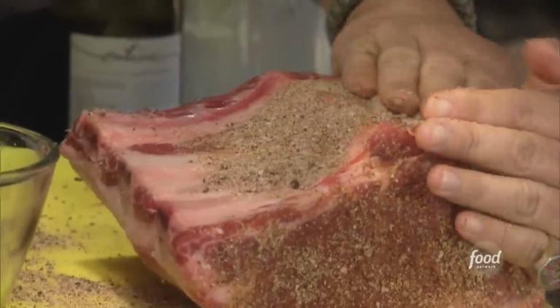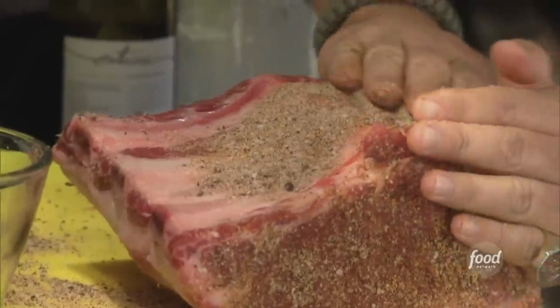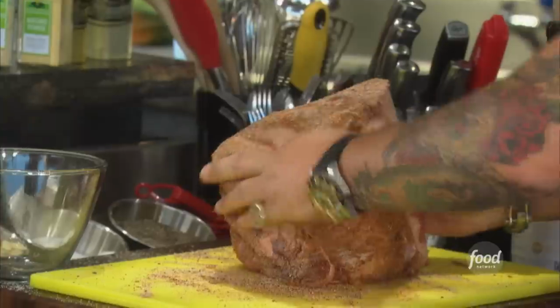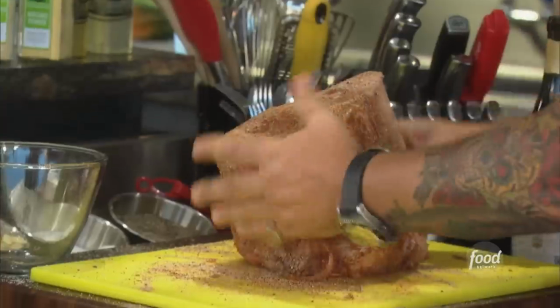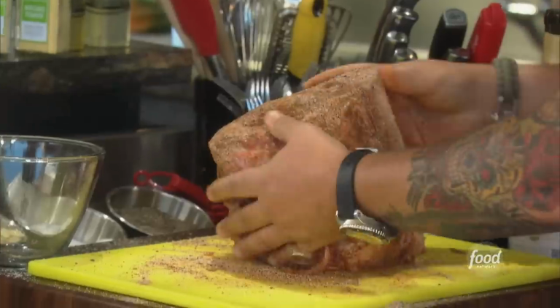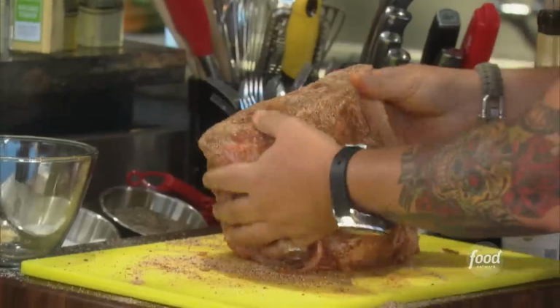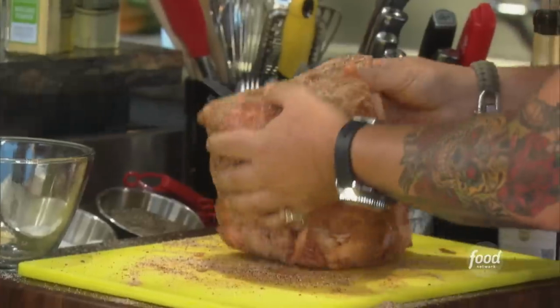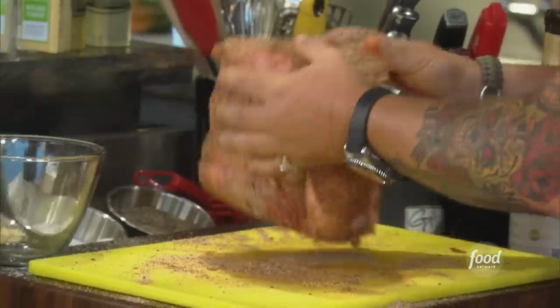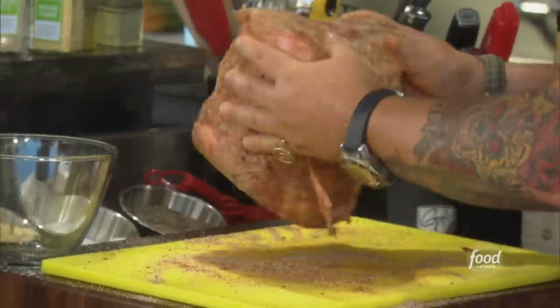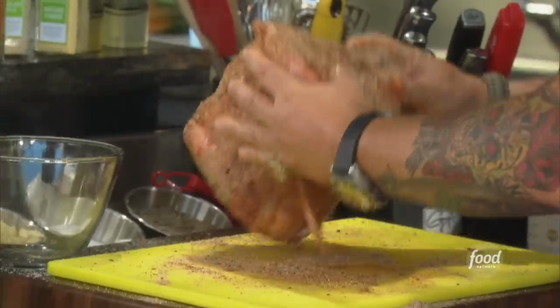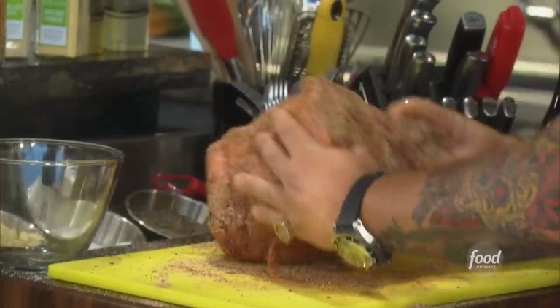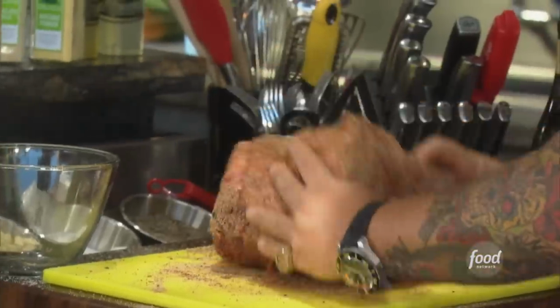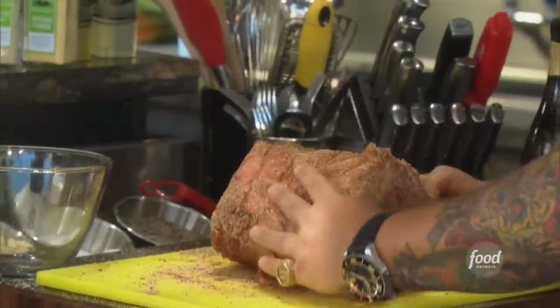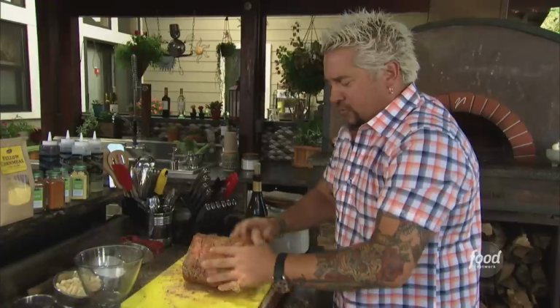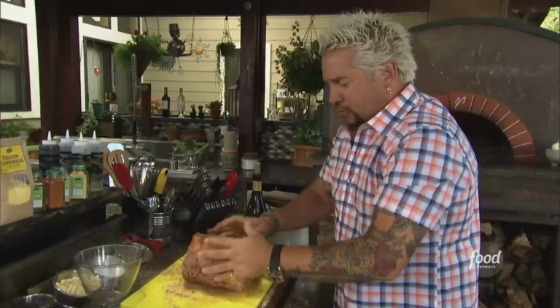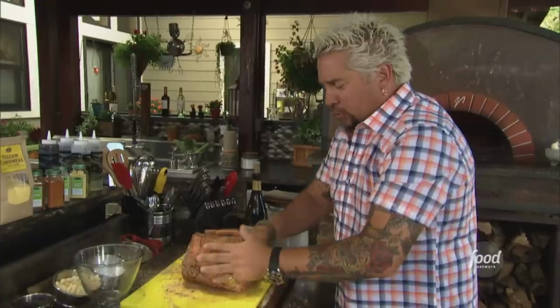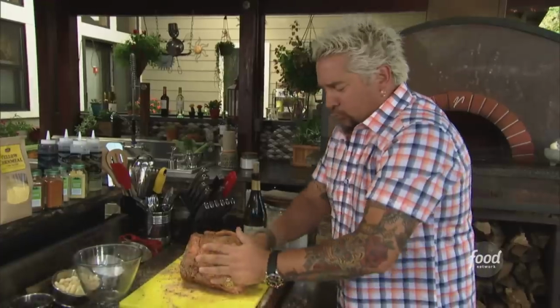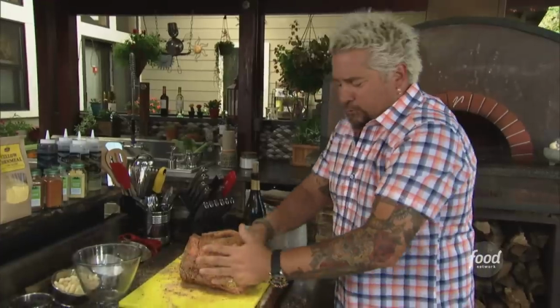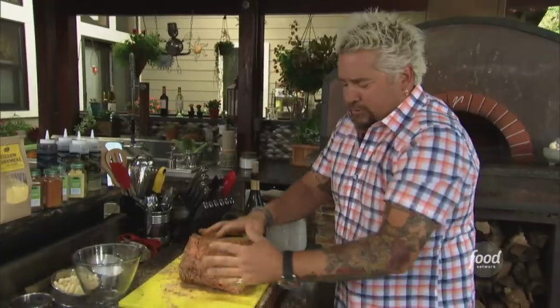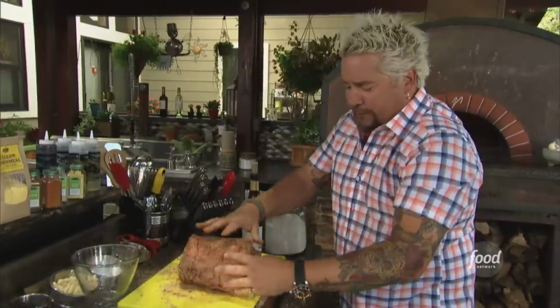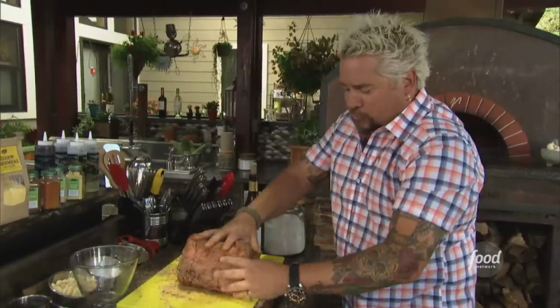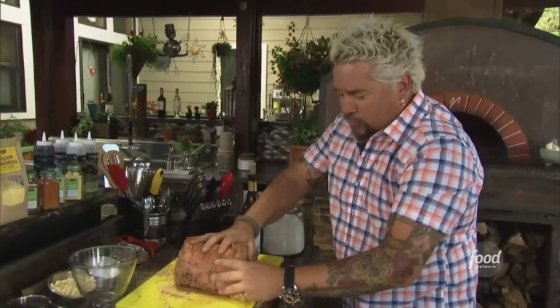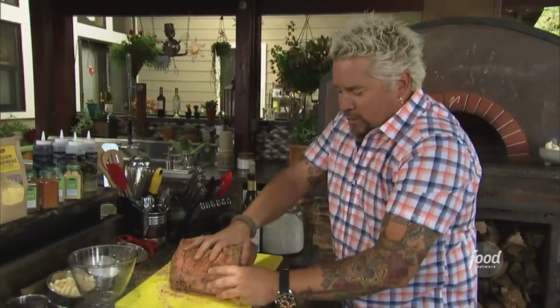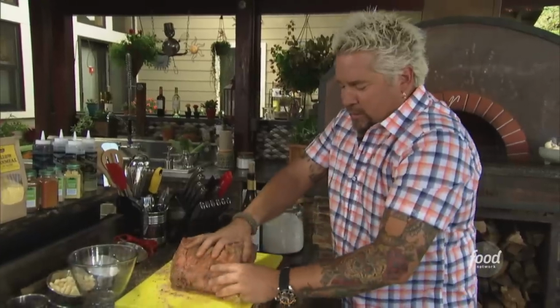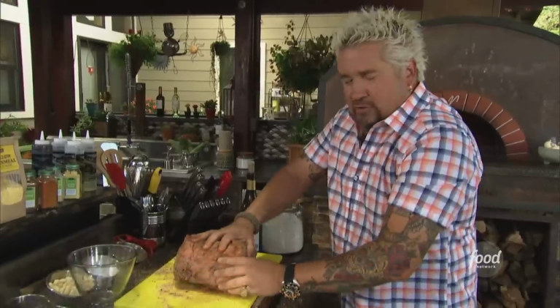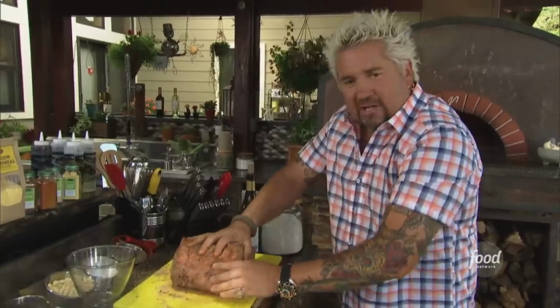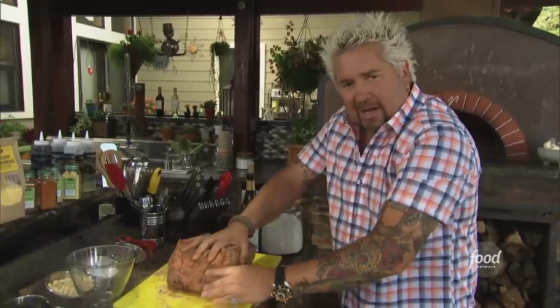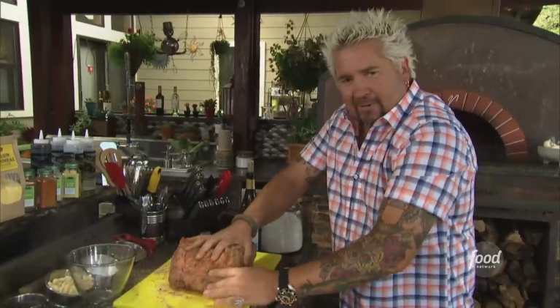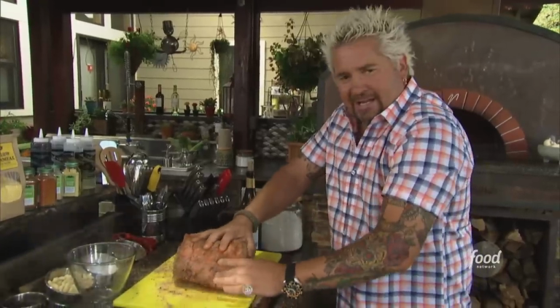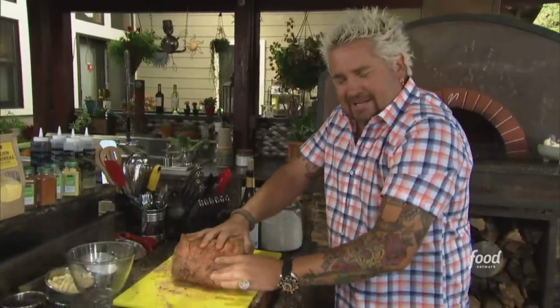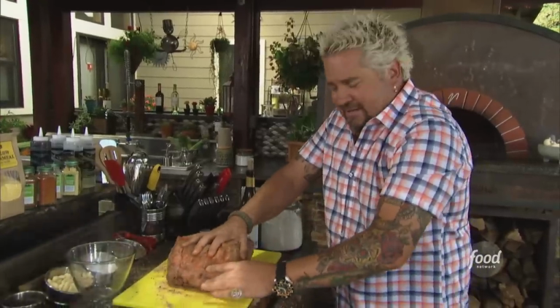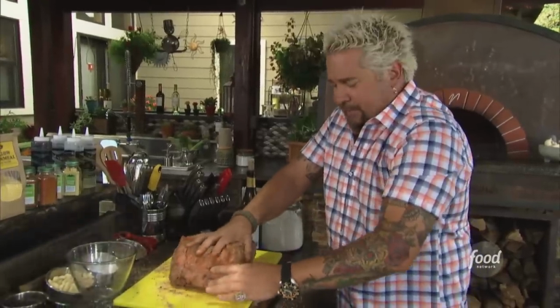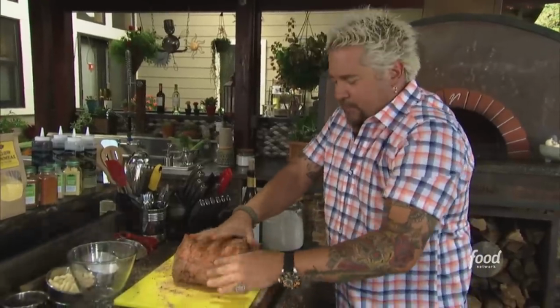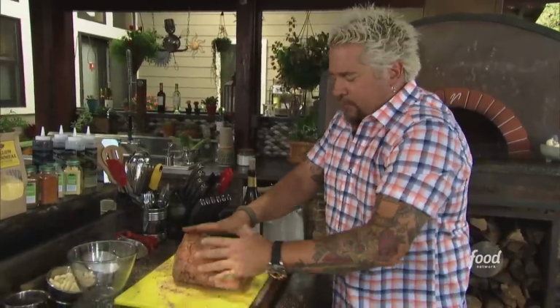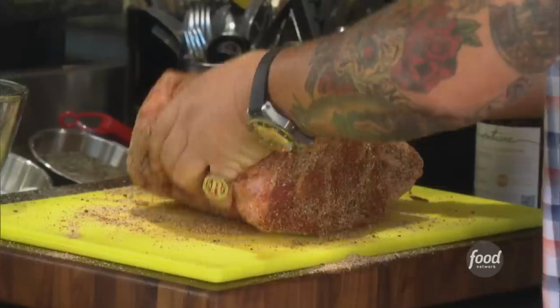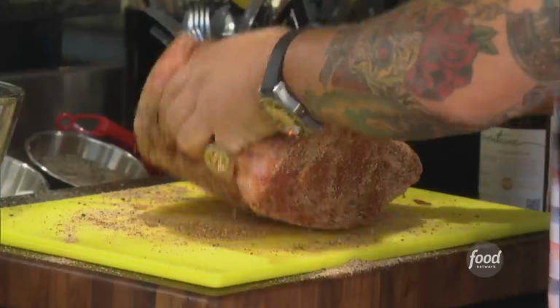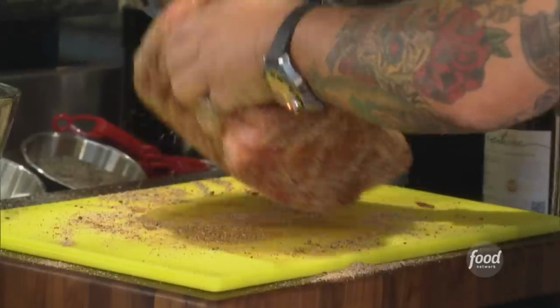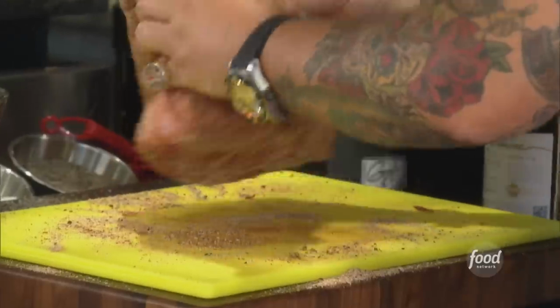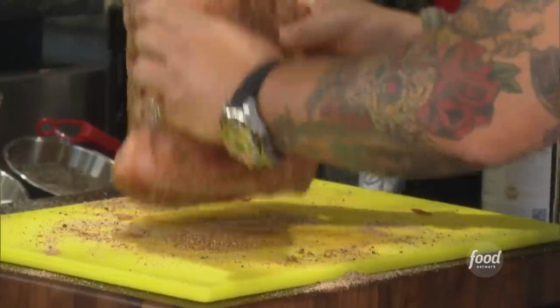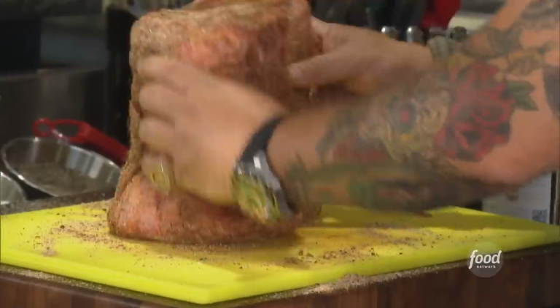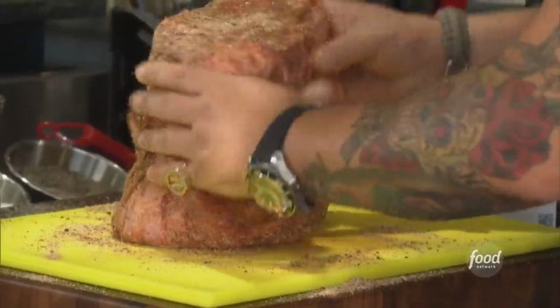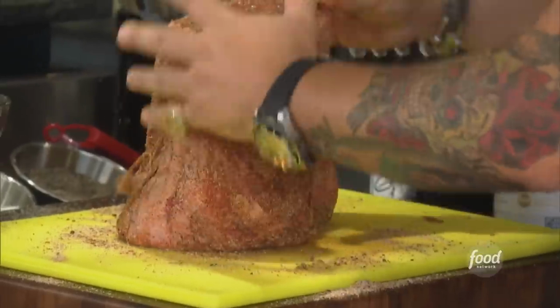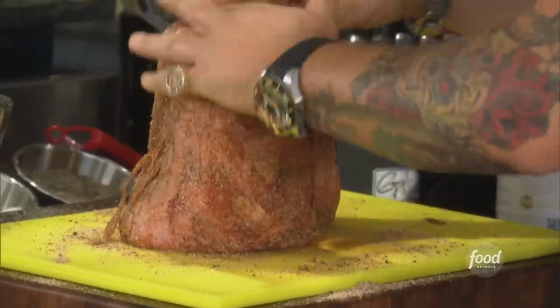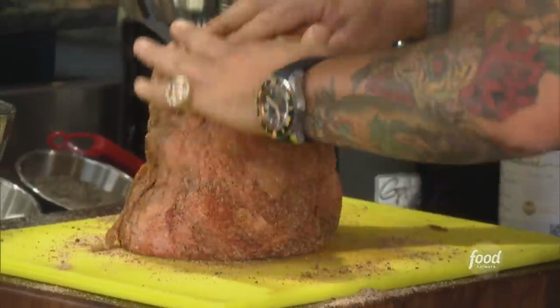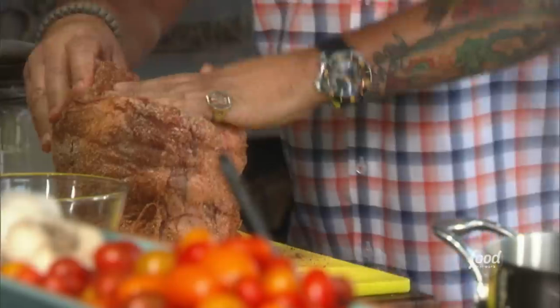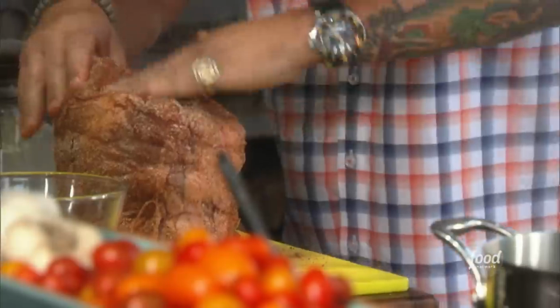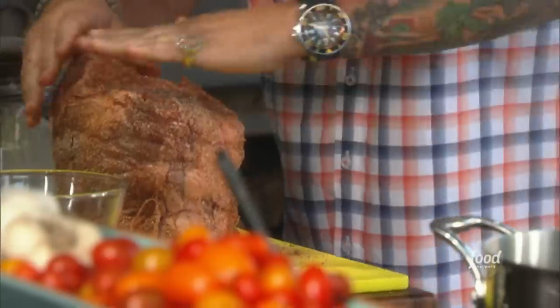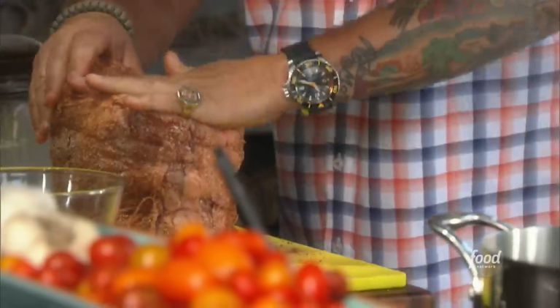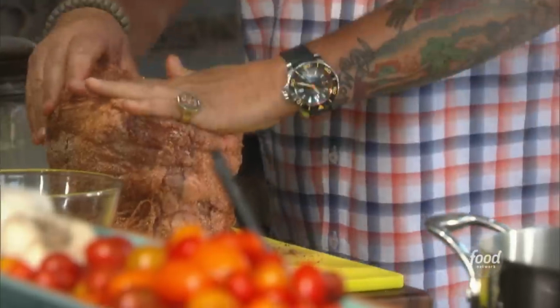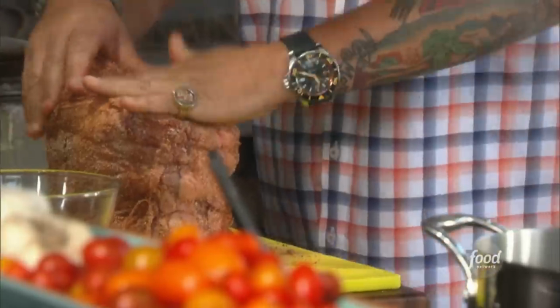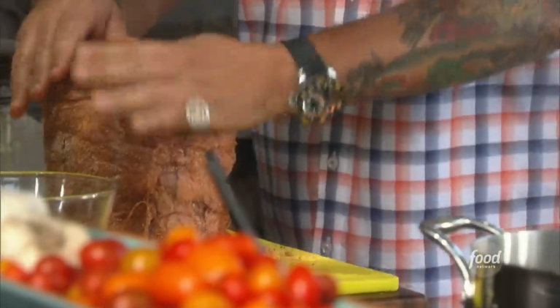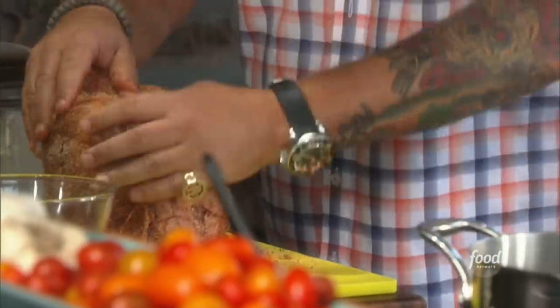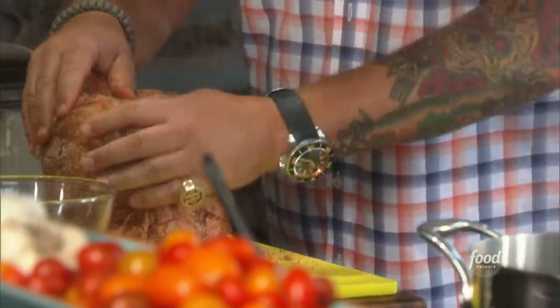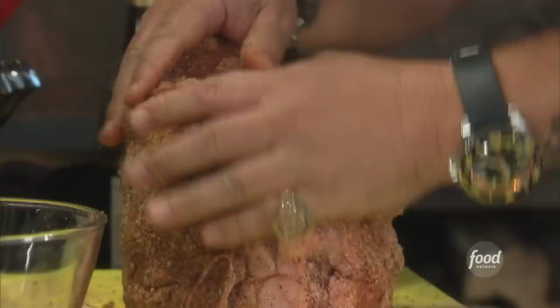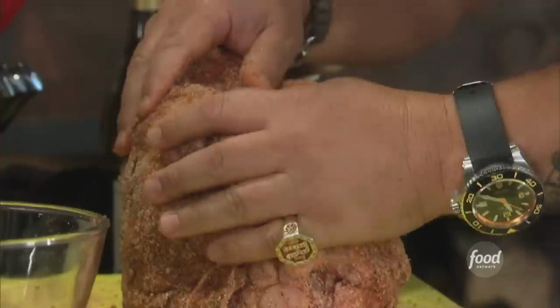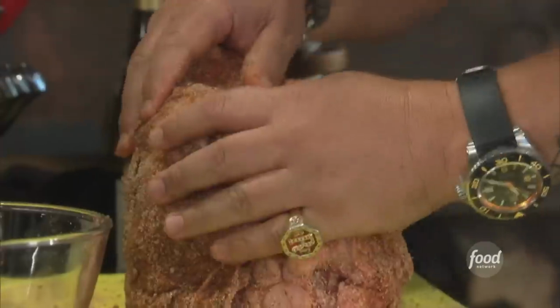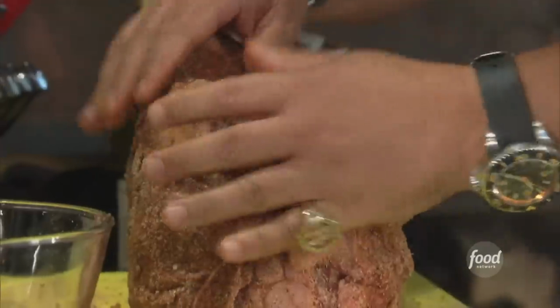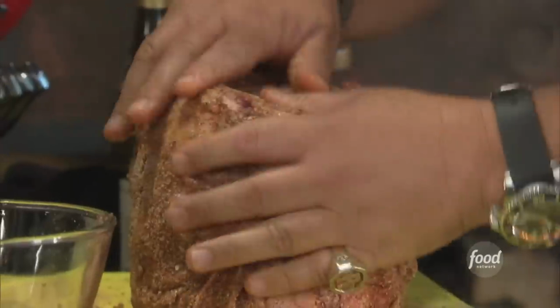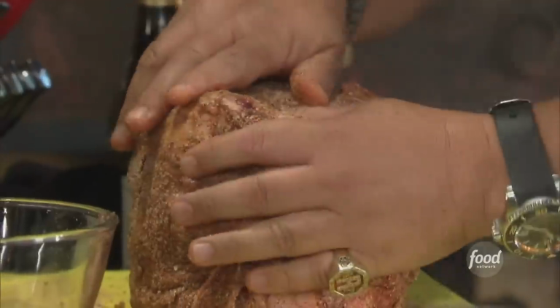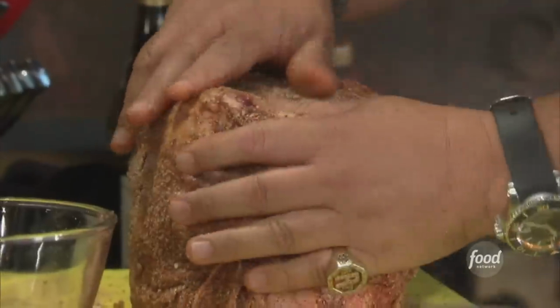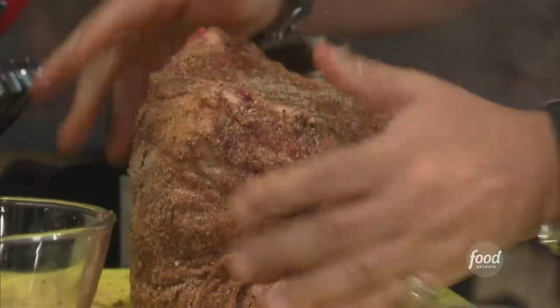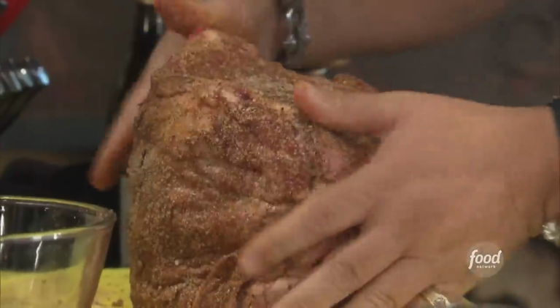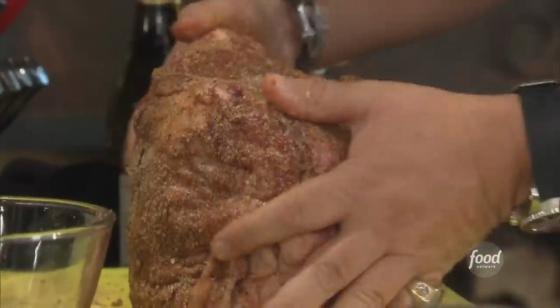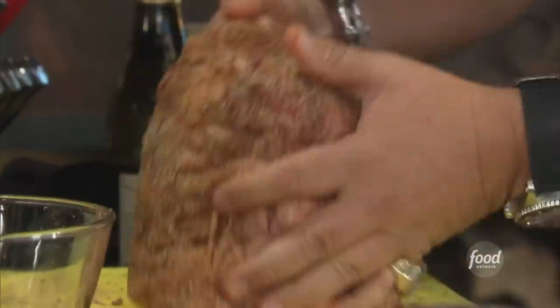We're going to let this stand at a little room temperature. You see how easy it moves around? That's going to help us when we go and sear this in a cast iron skillet.